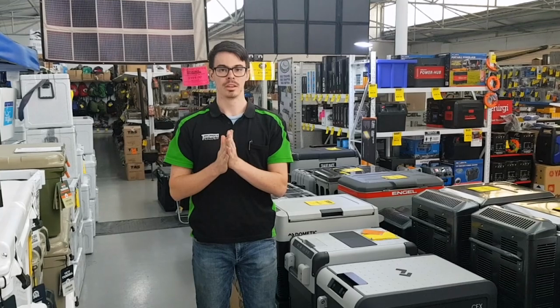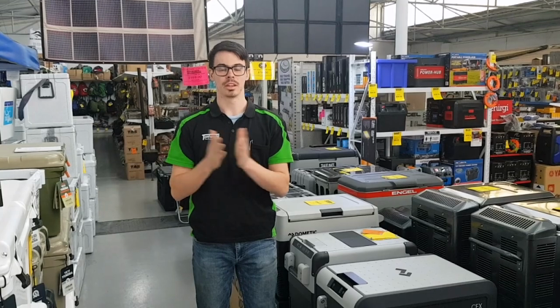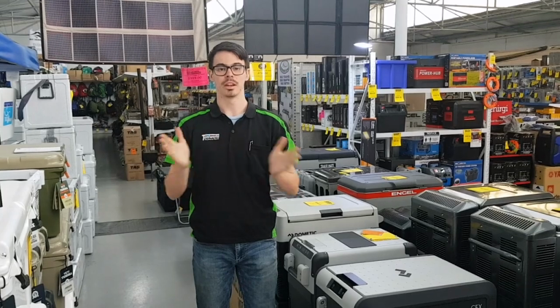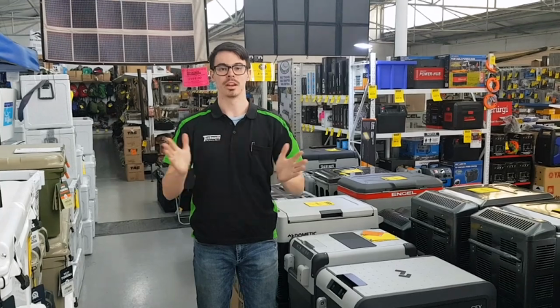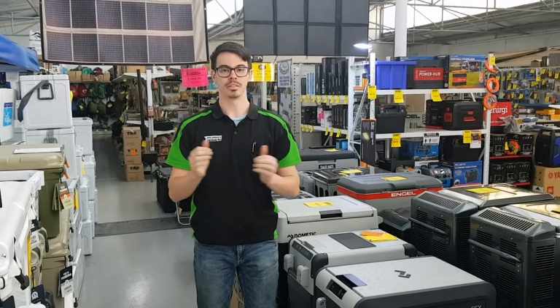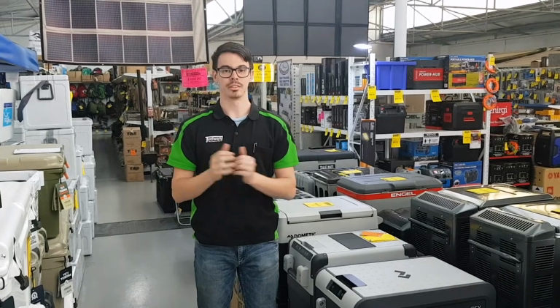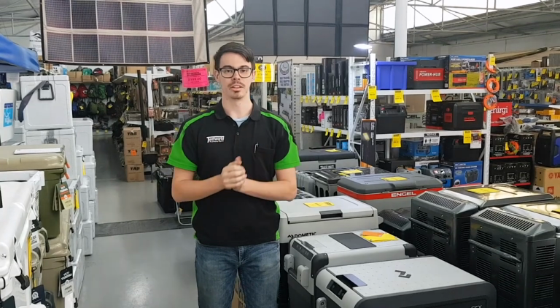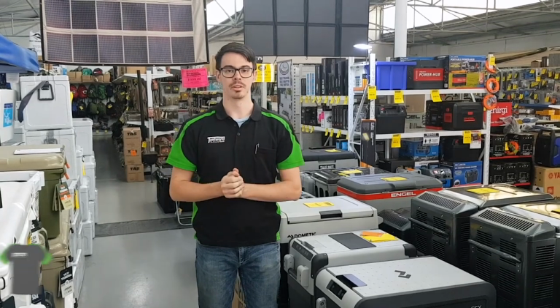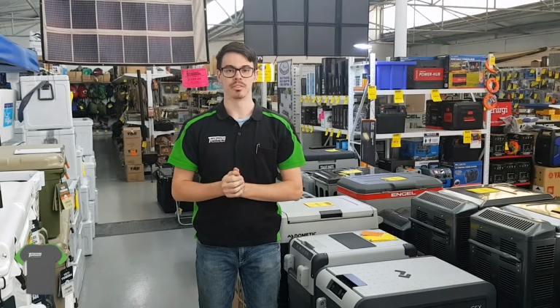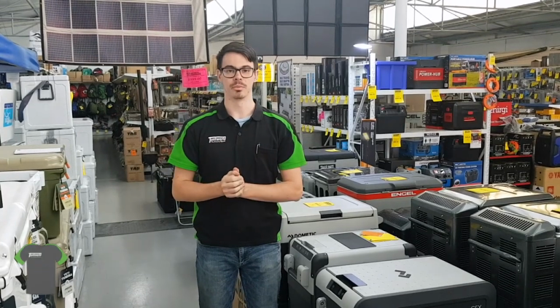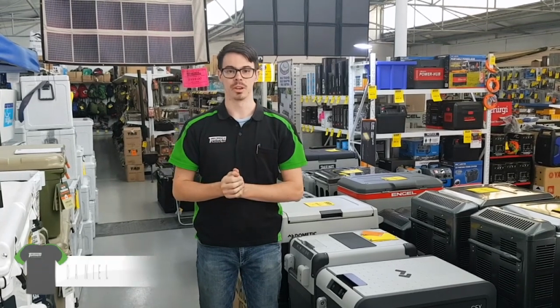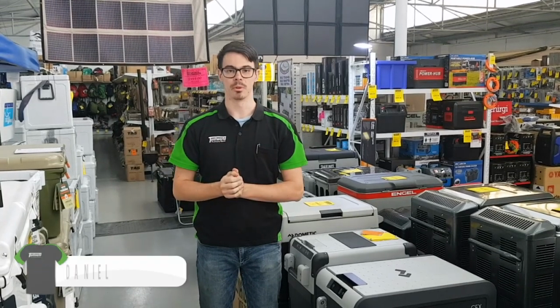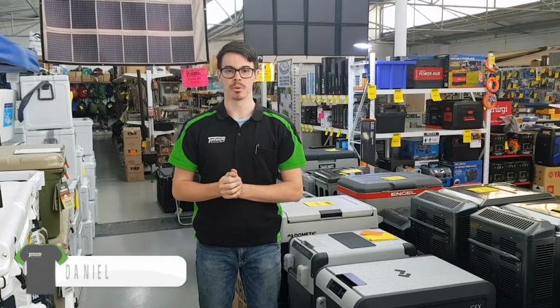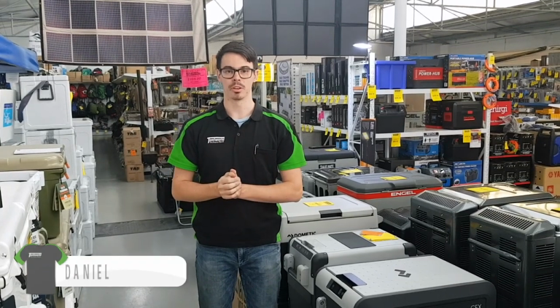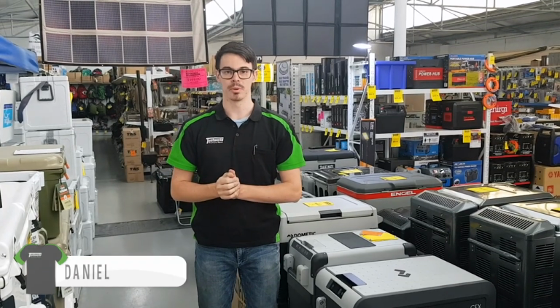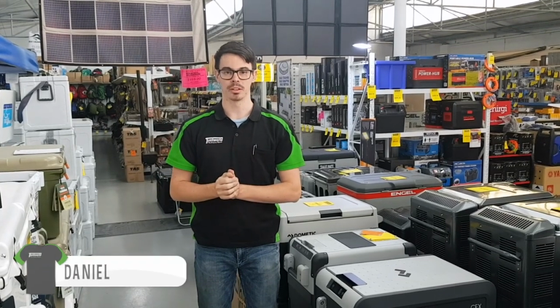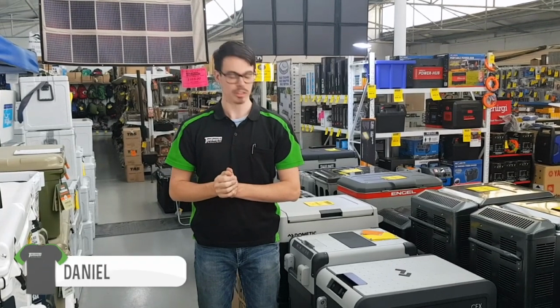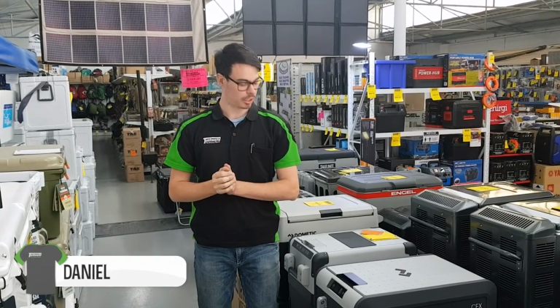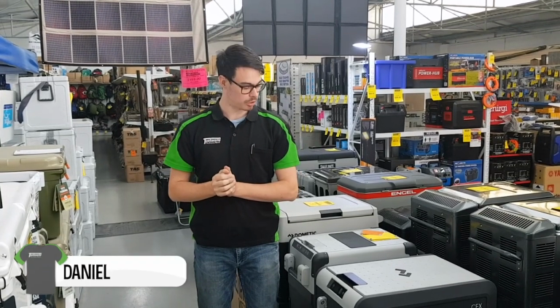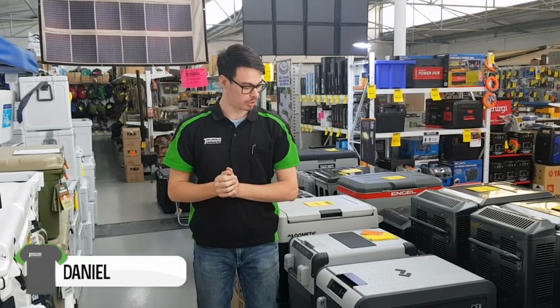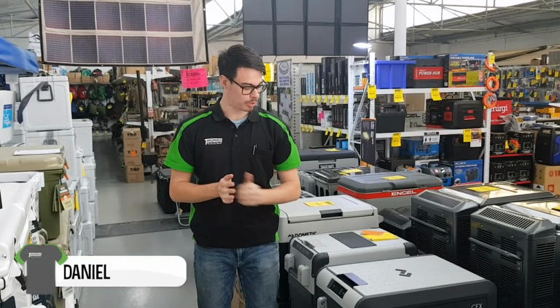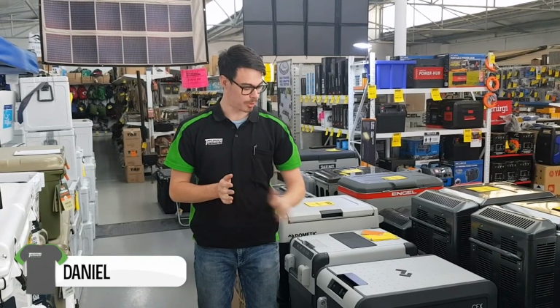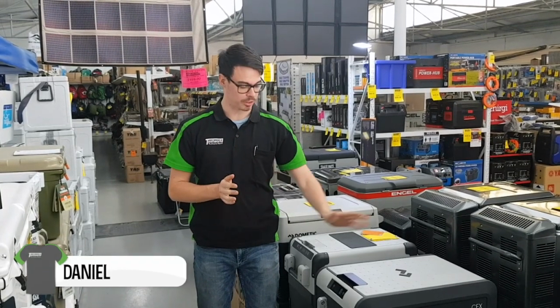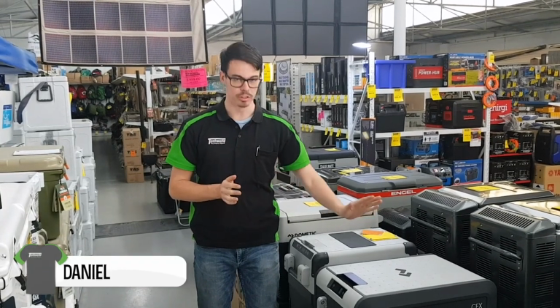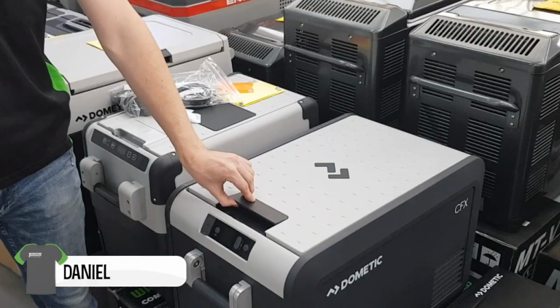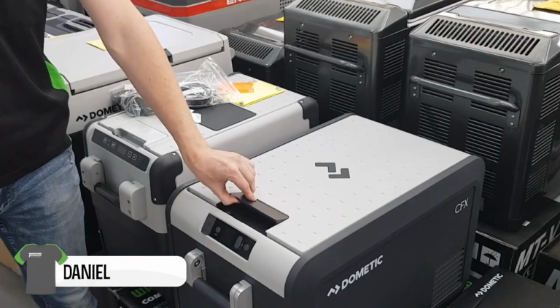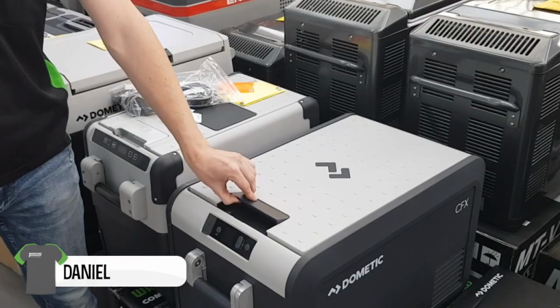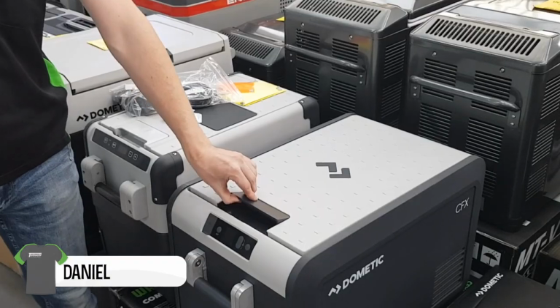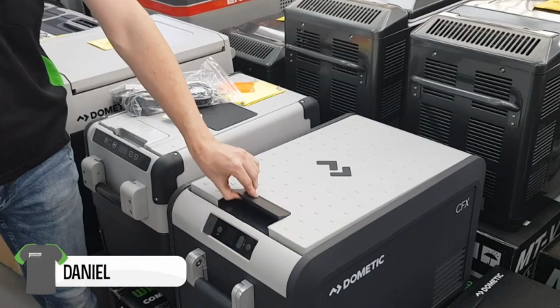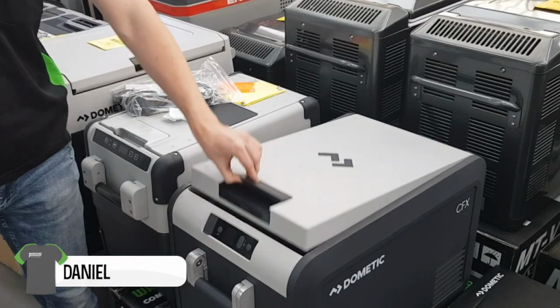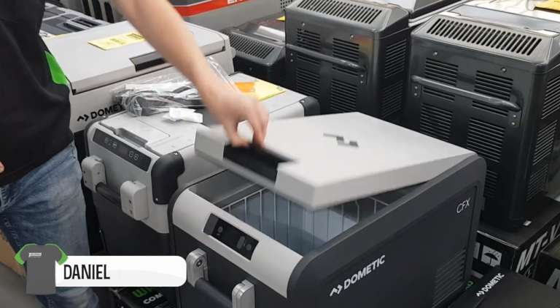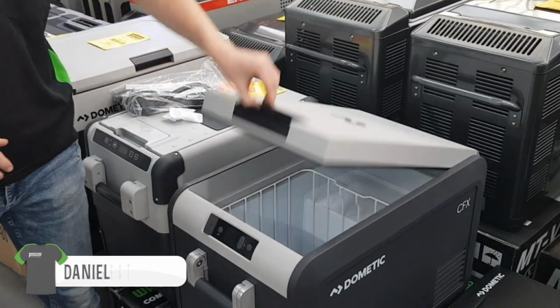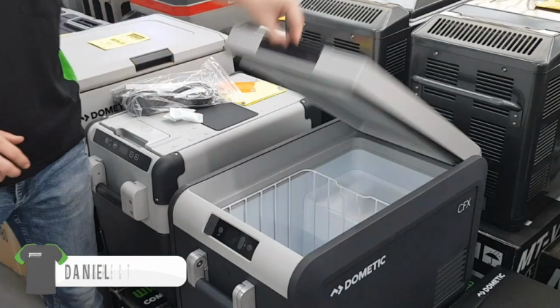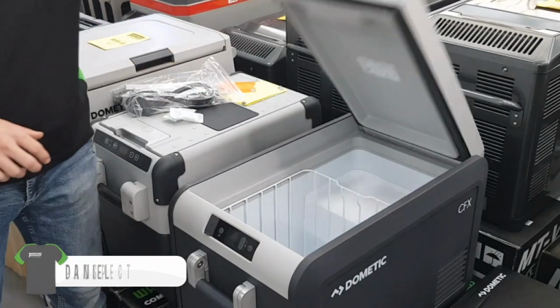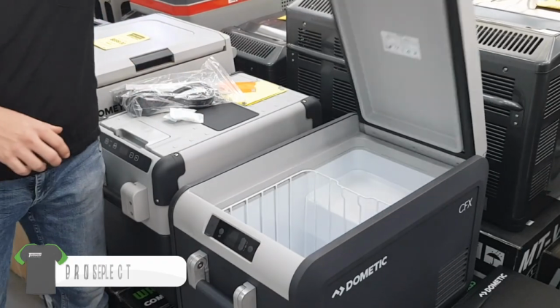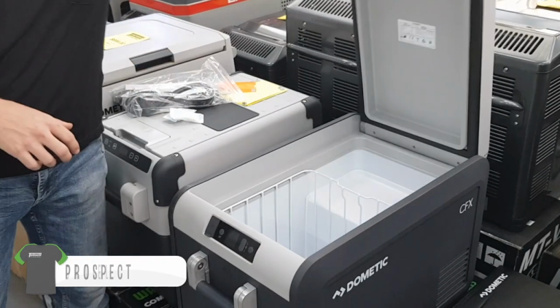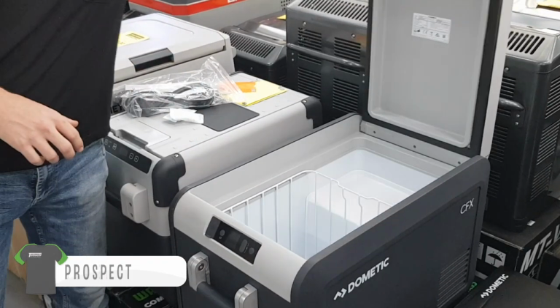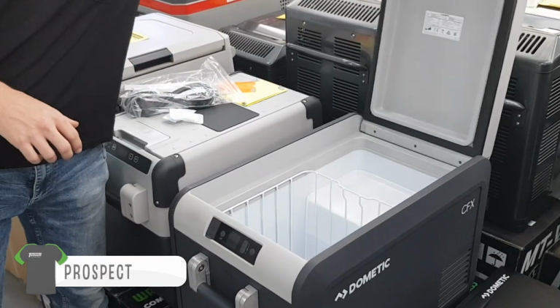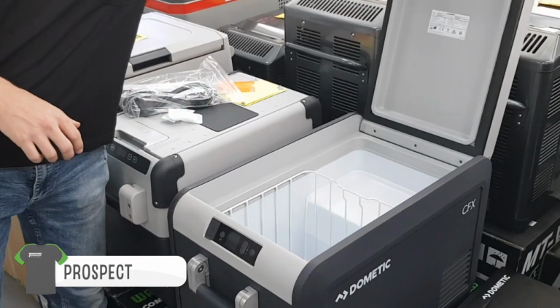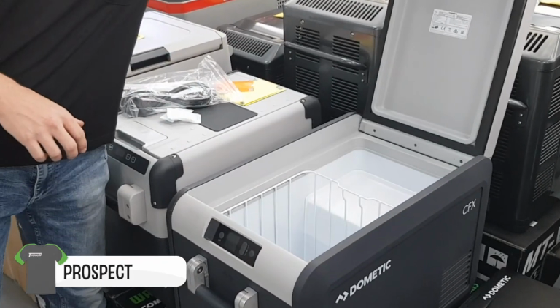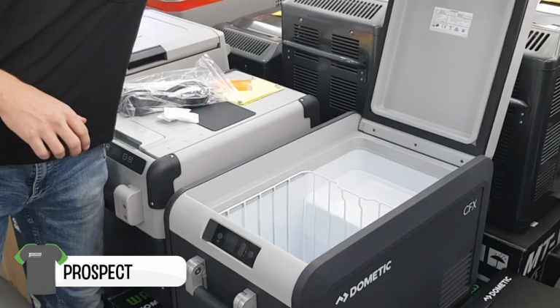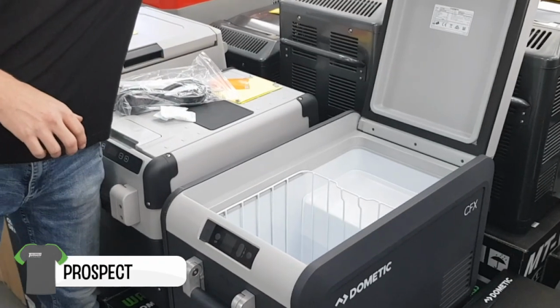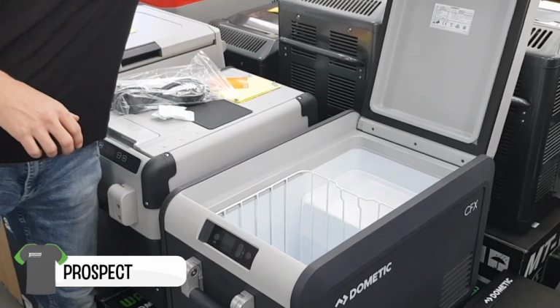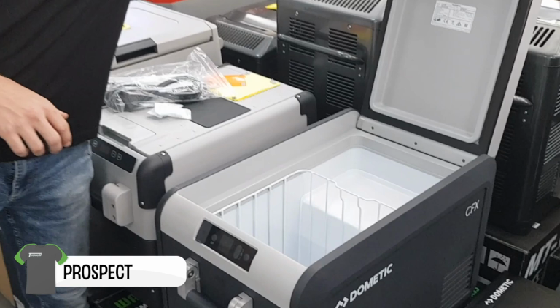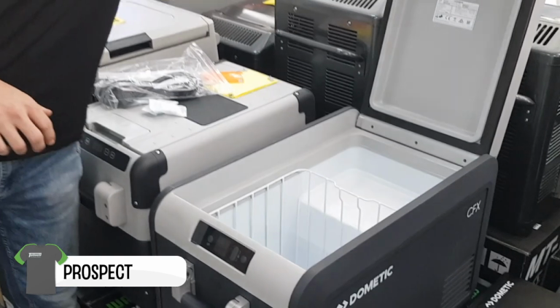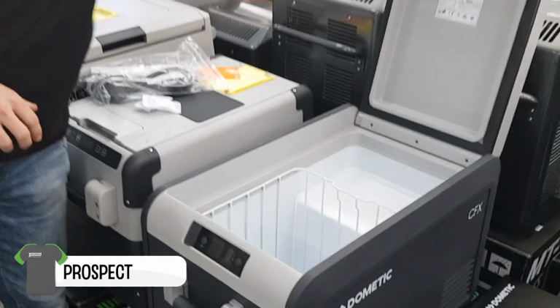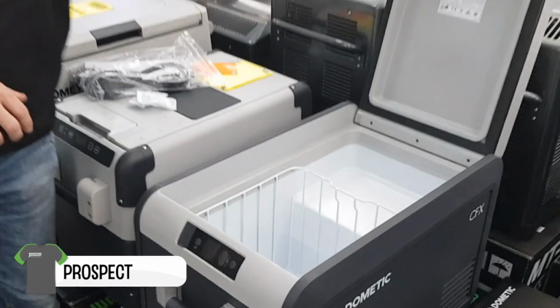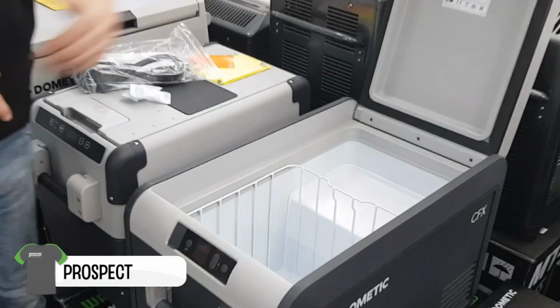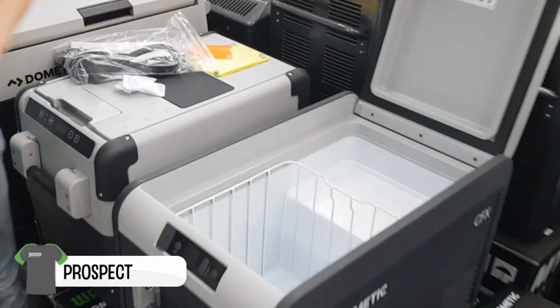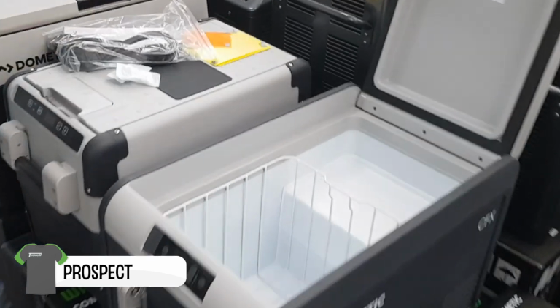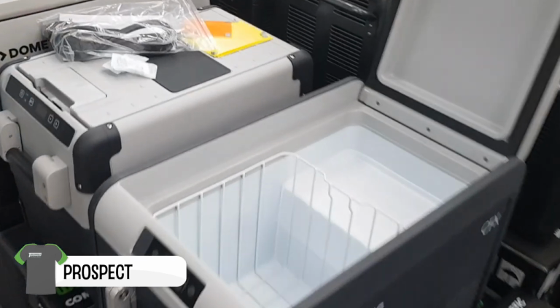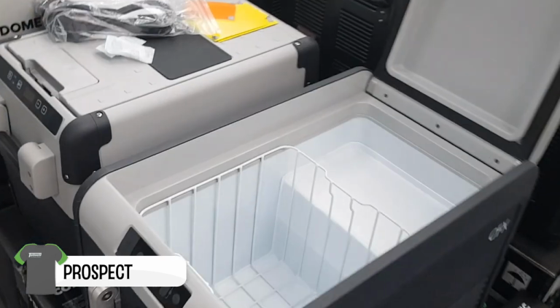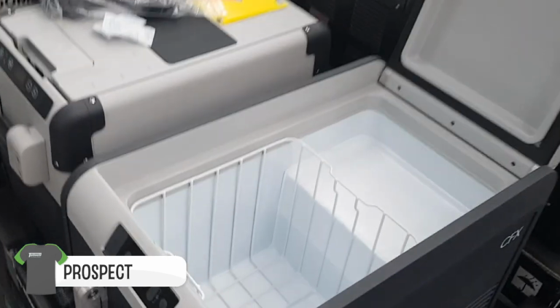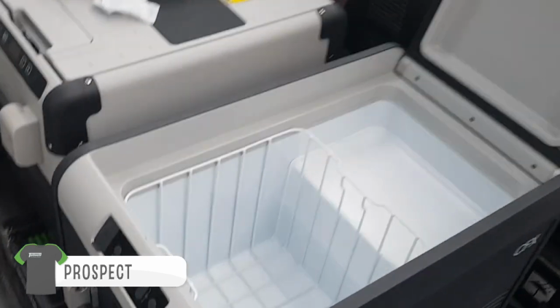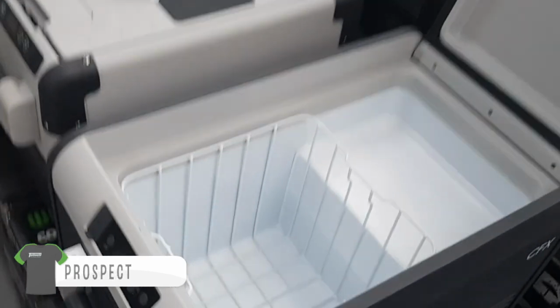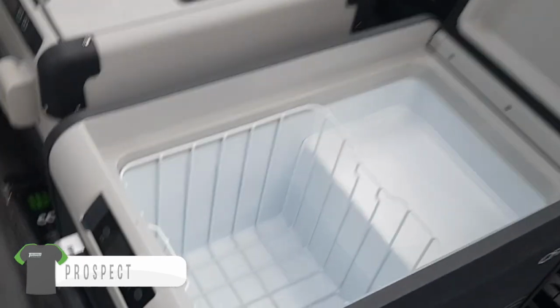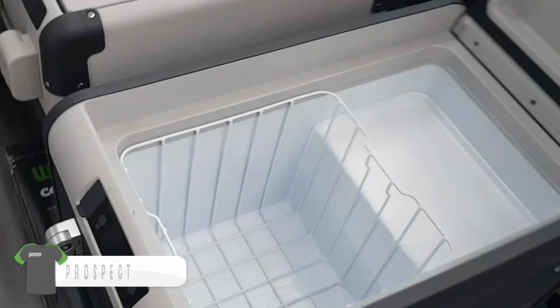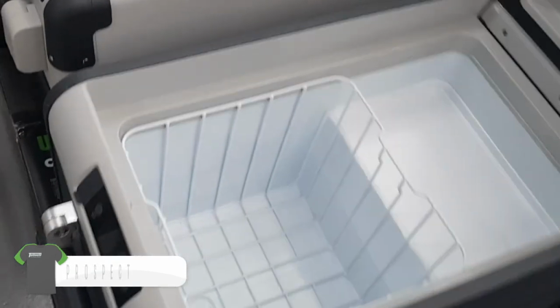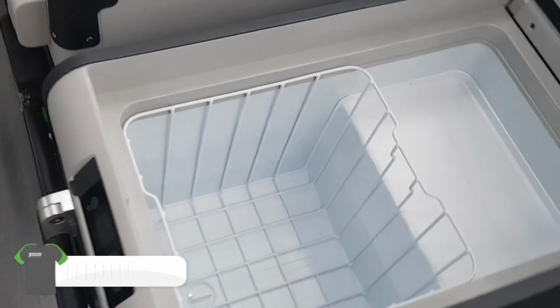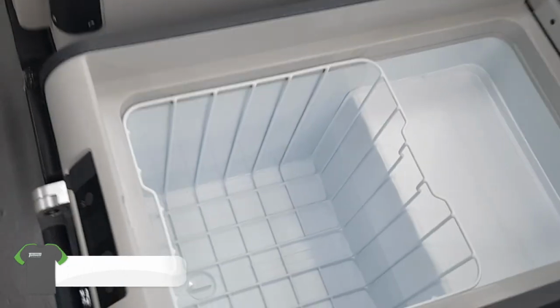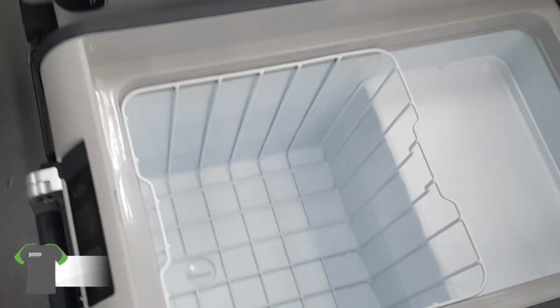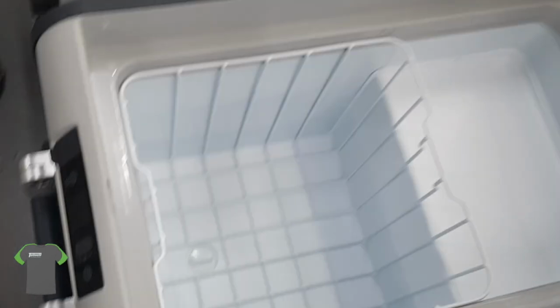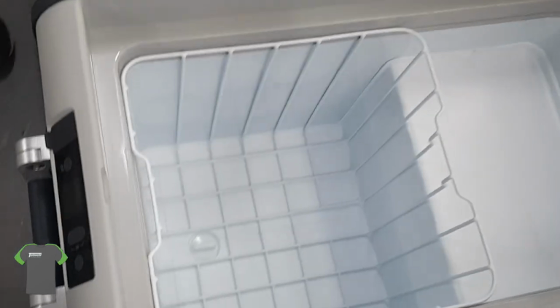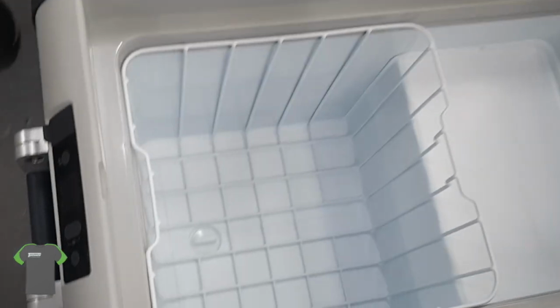G'day guys, Daniel here from Techmore Prospect, here to talk to you about the new CFX3 35. I'm going to run you through some of the features of the CFX3 35.